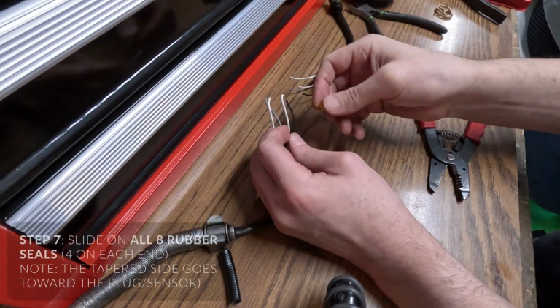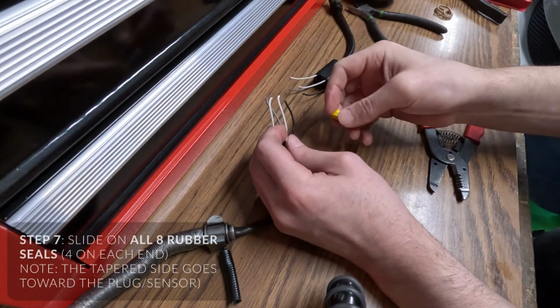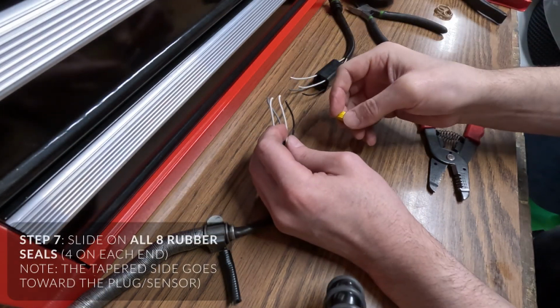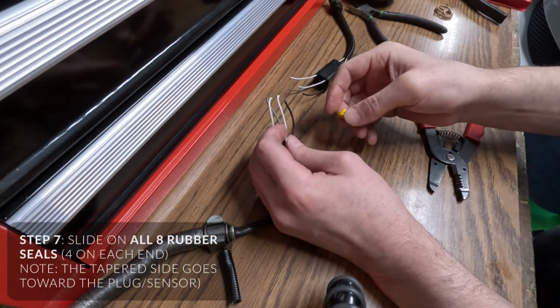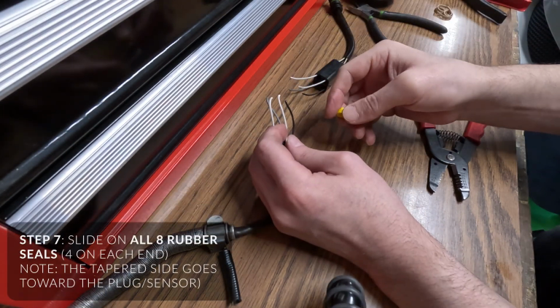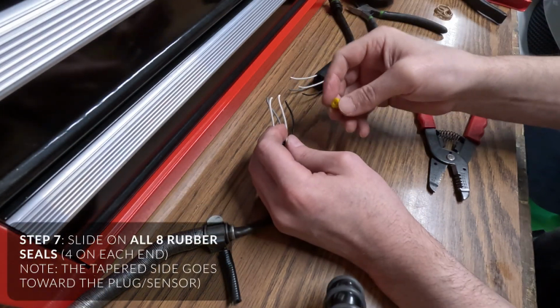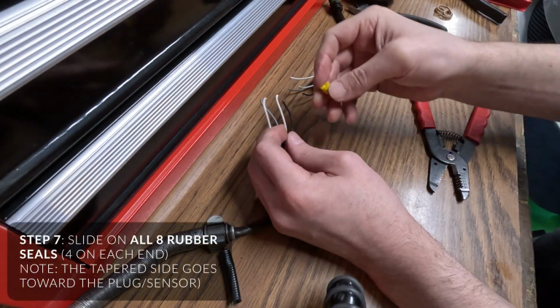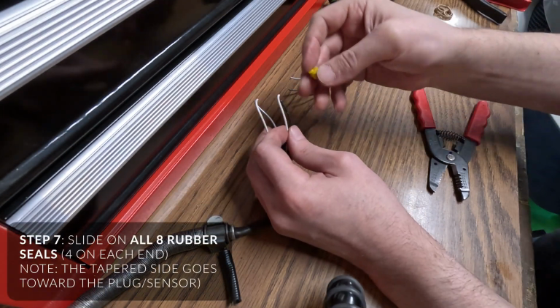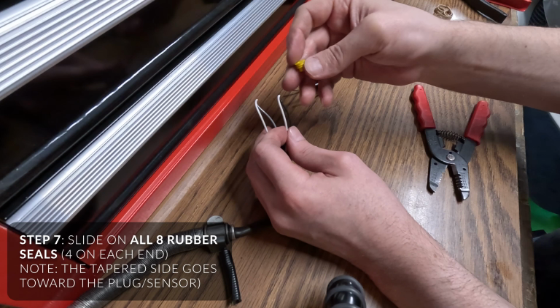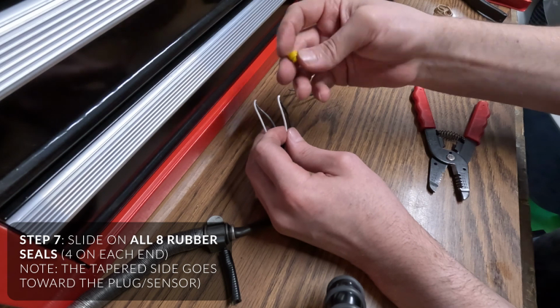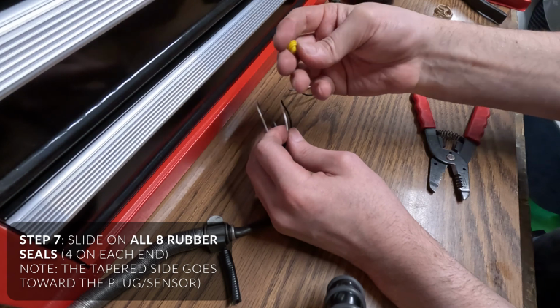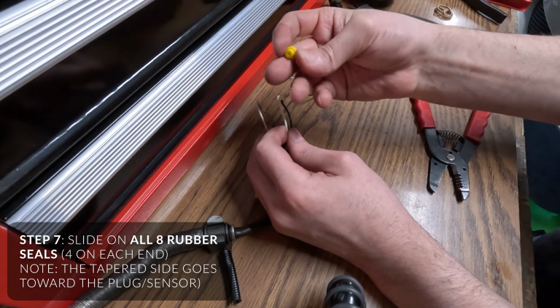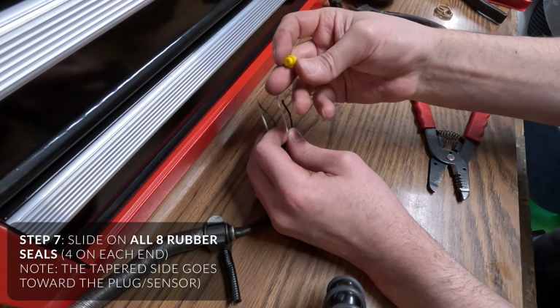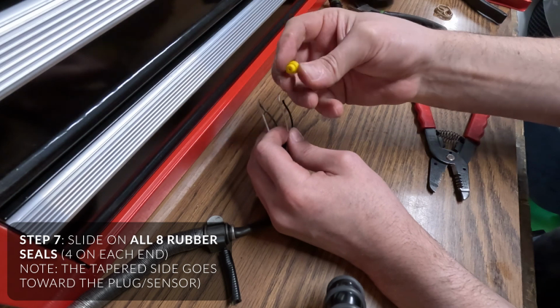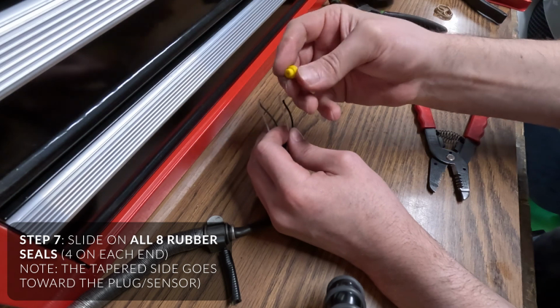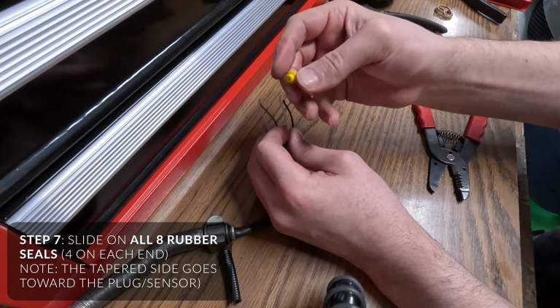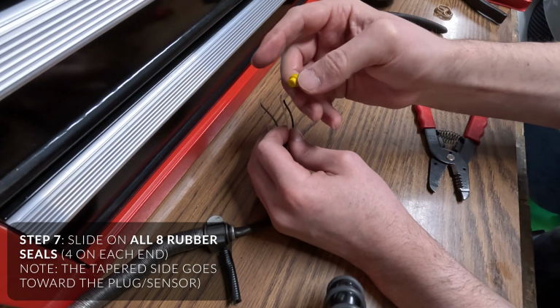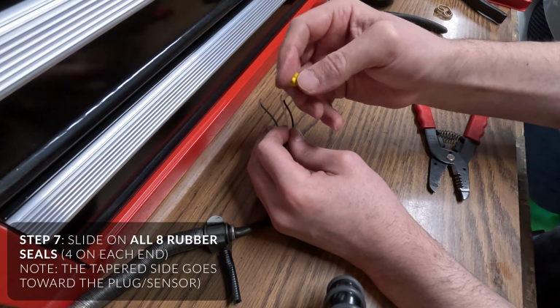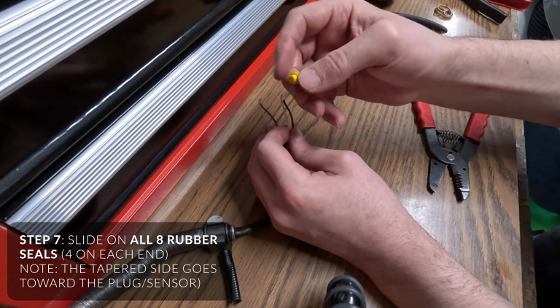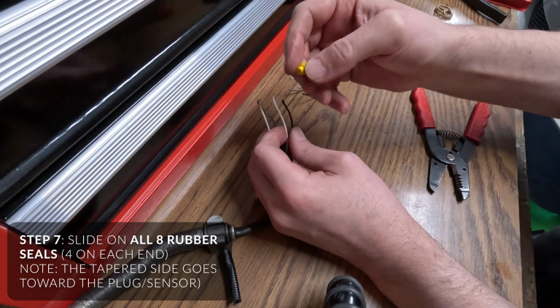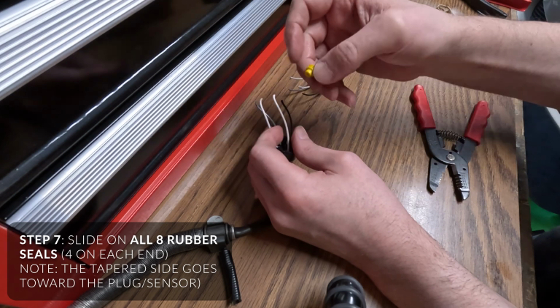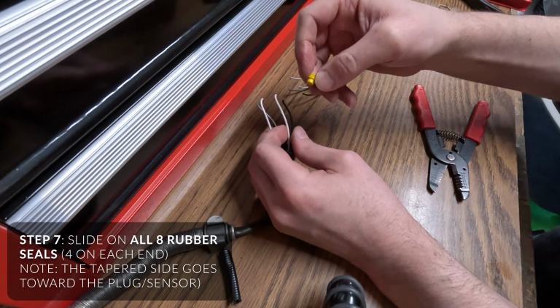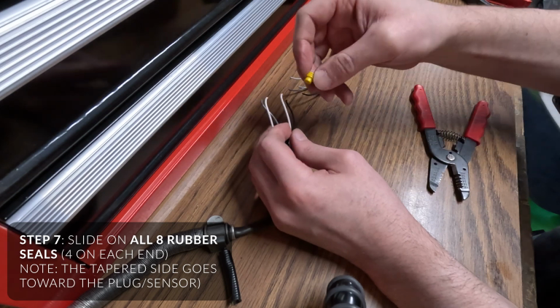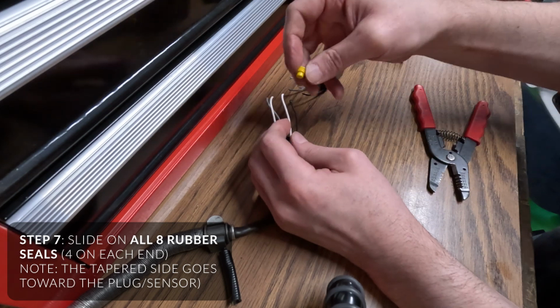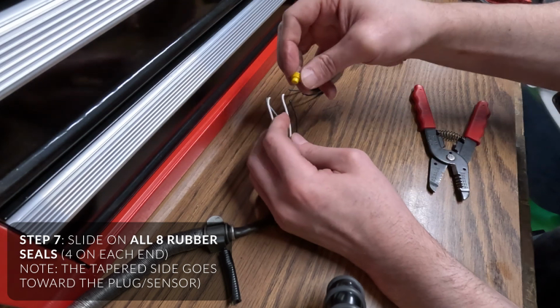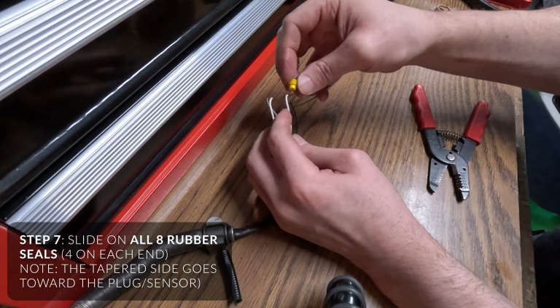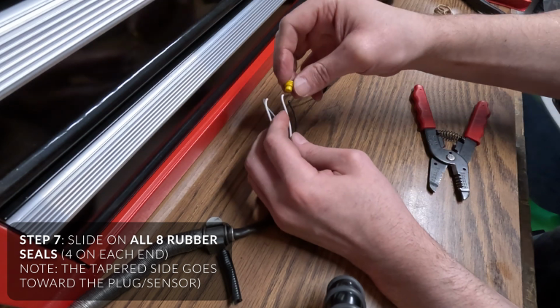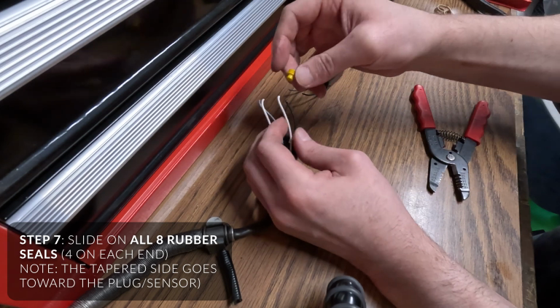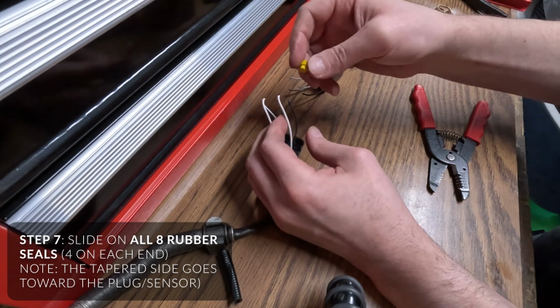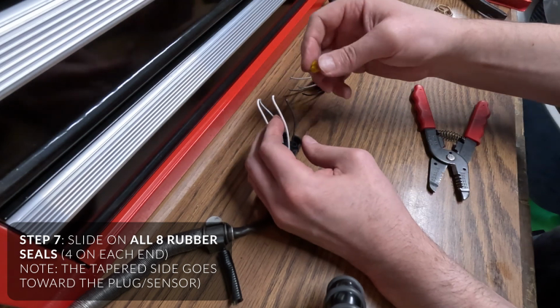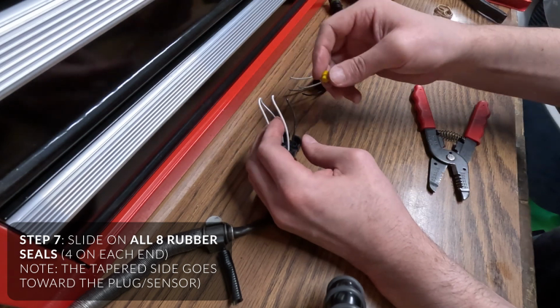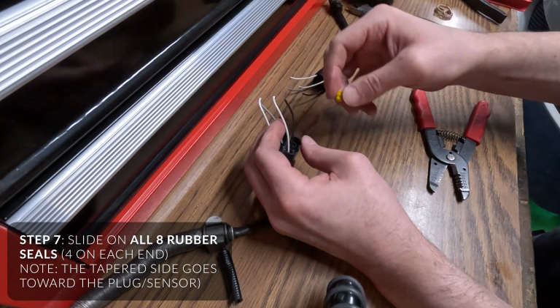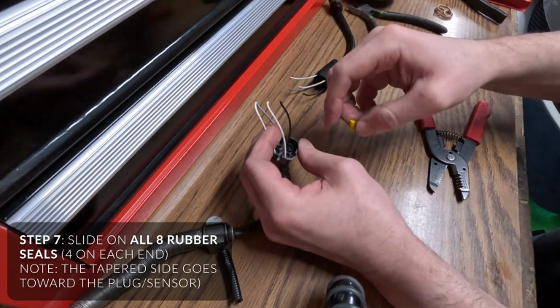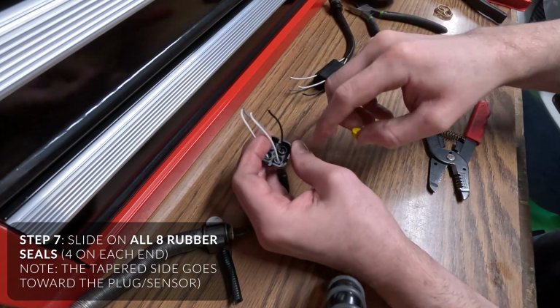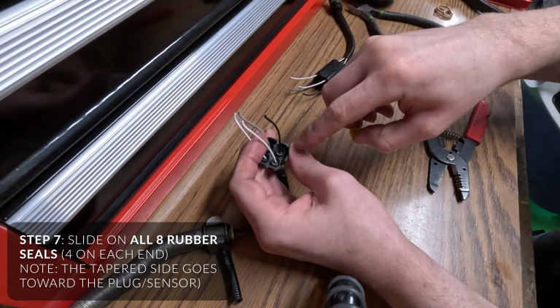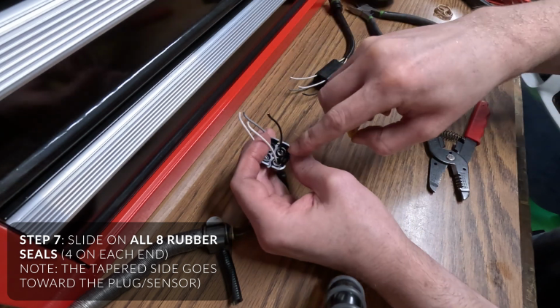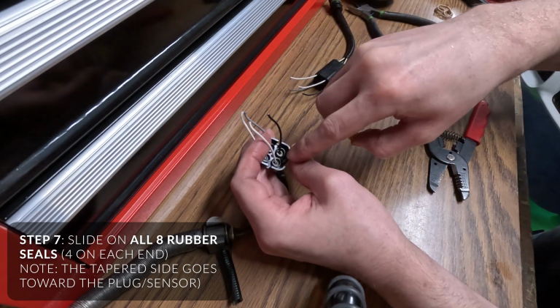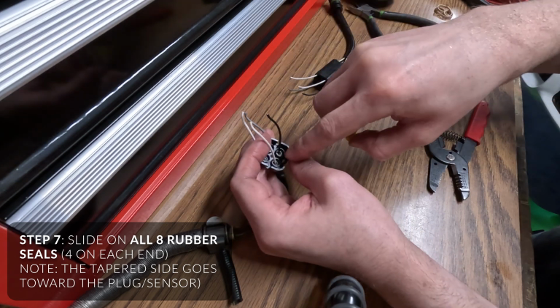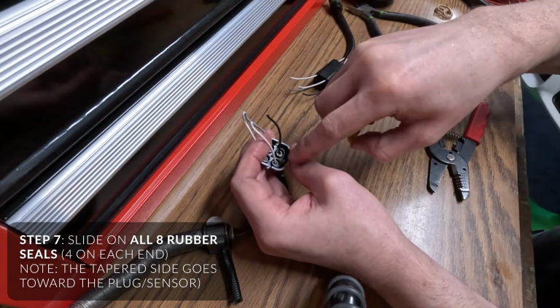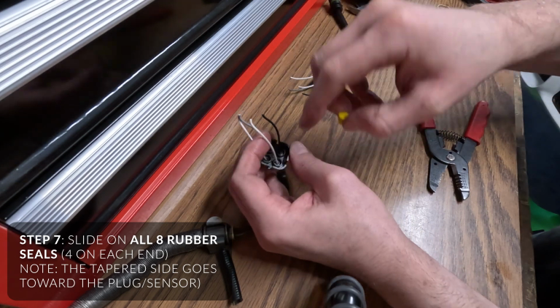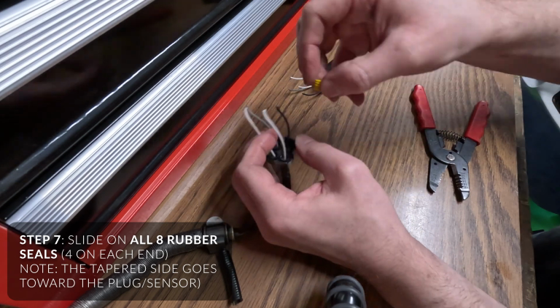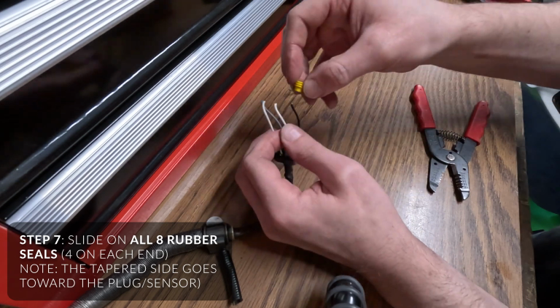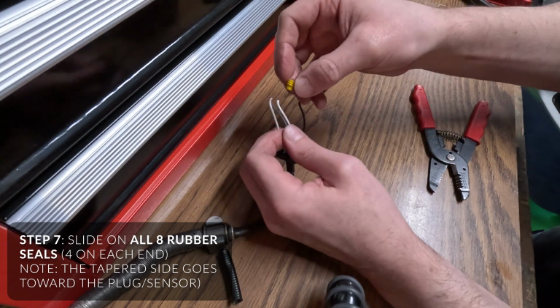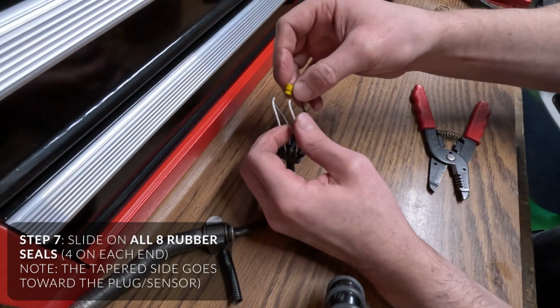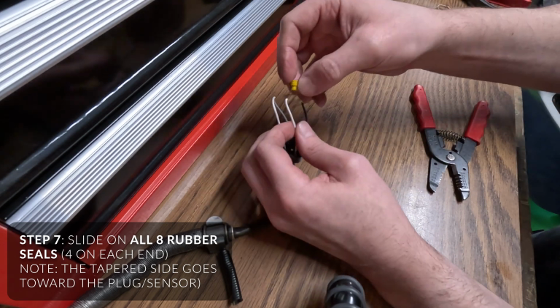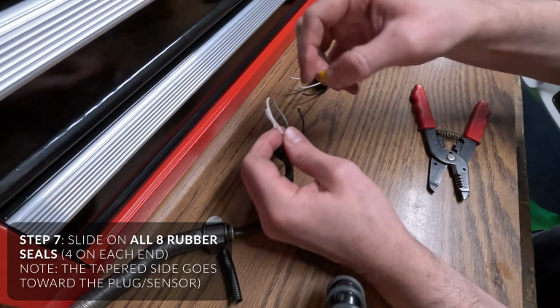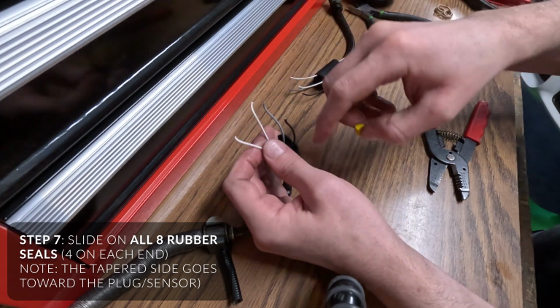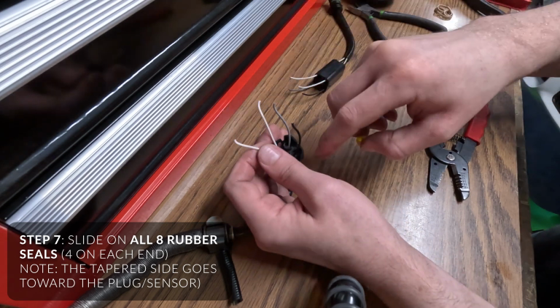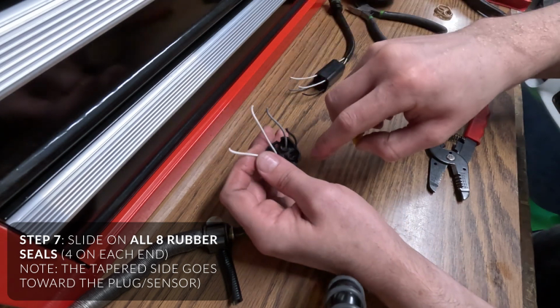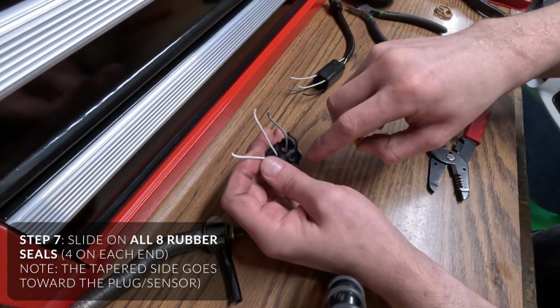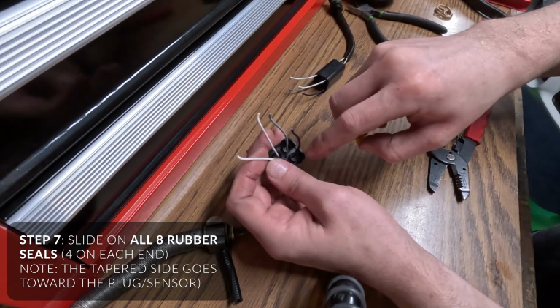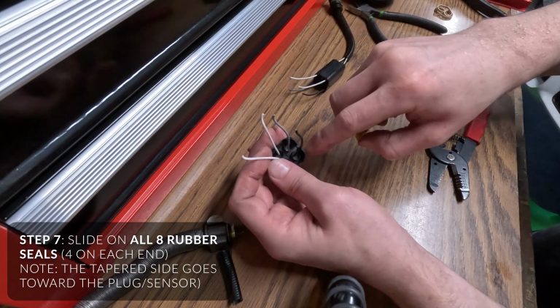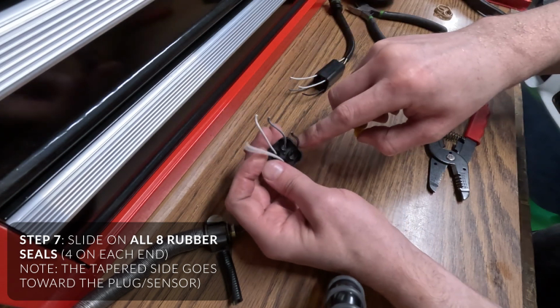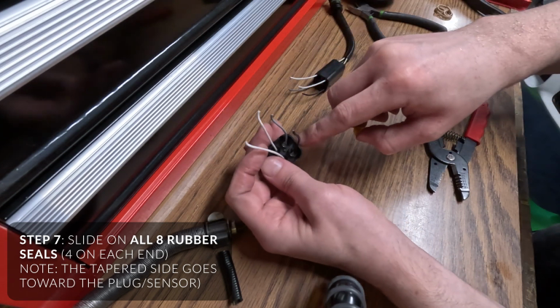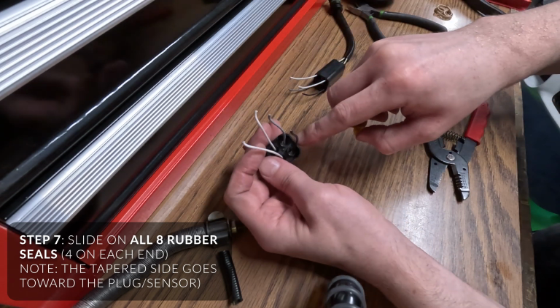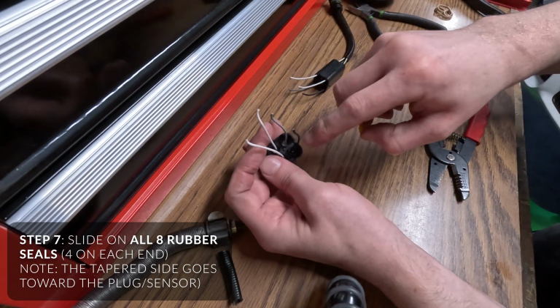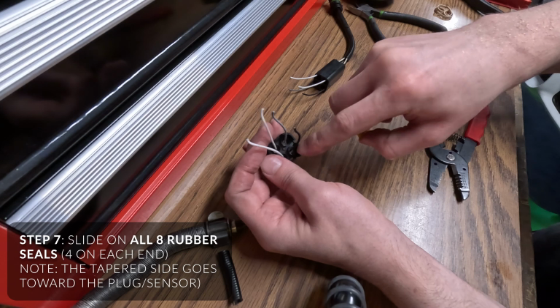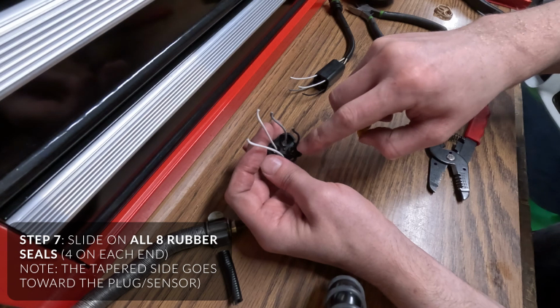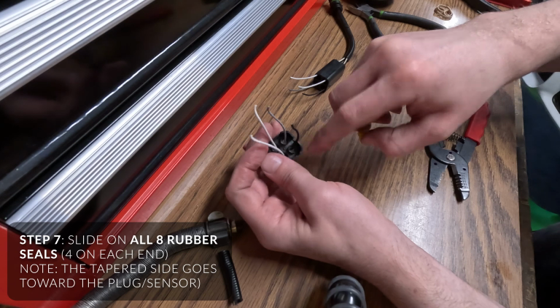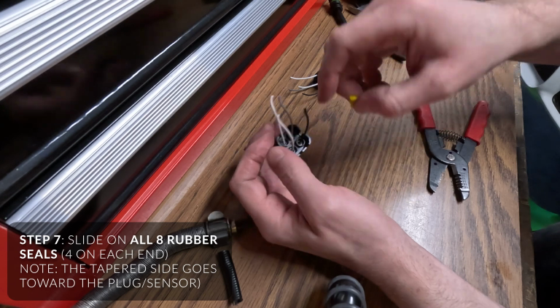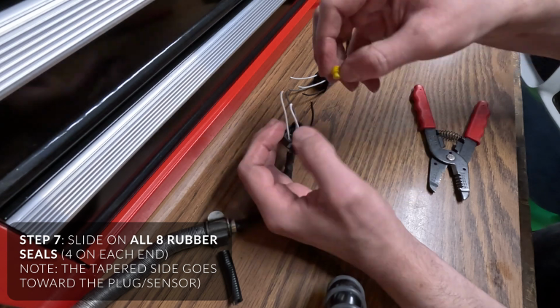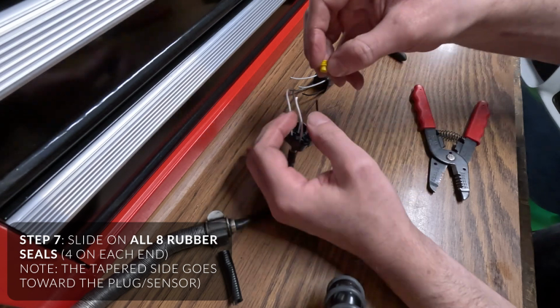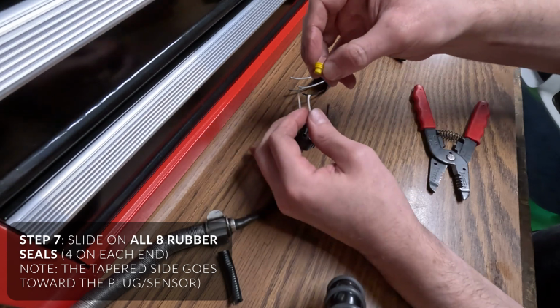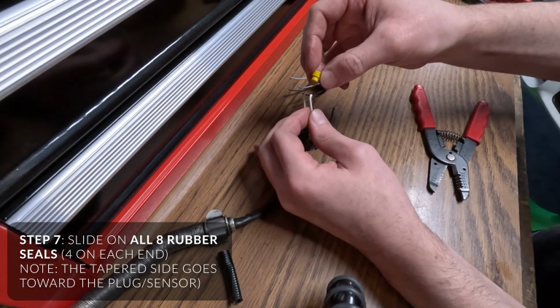Now you're going to put the connectors on. This small end is going to face the outside because it's going to seal in the little cups on the inside.